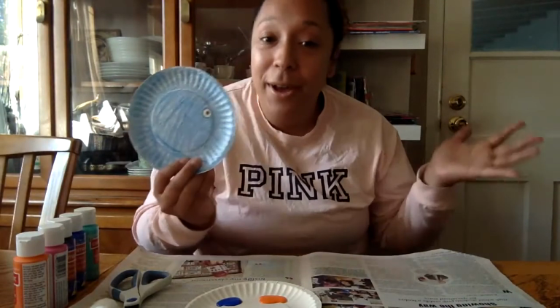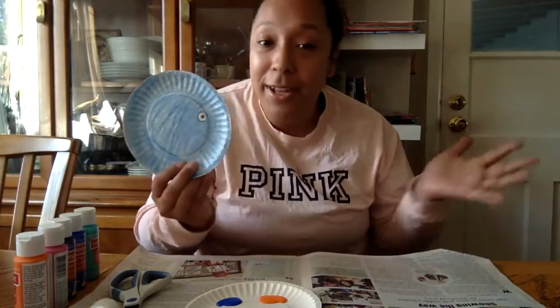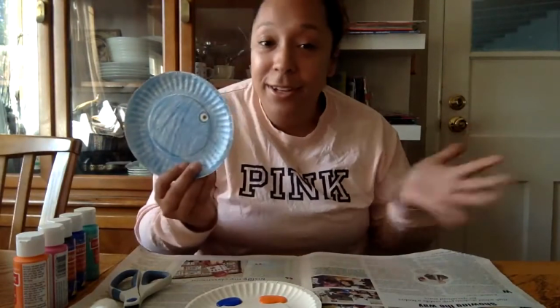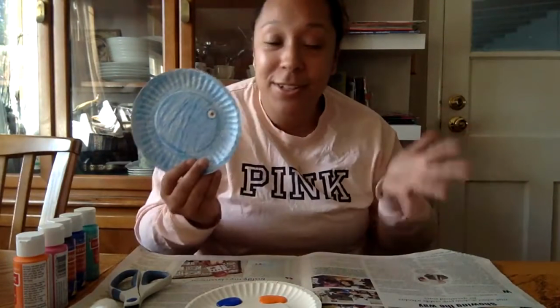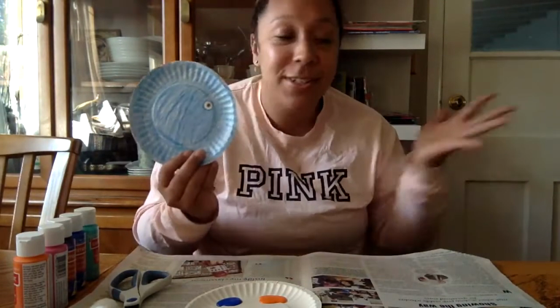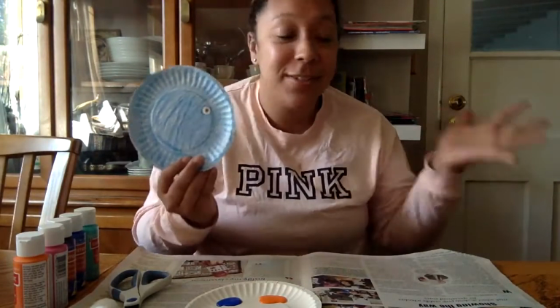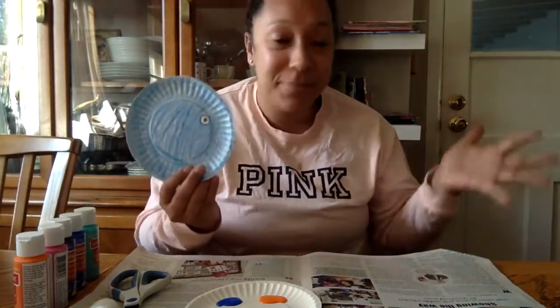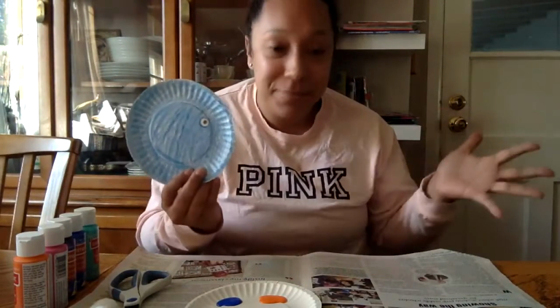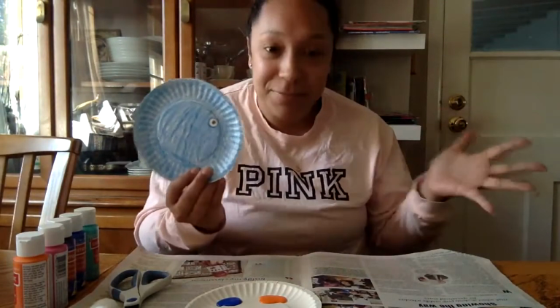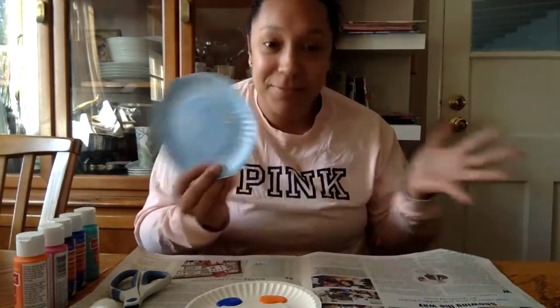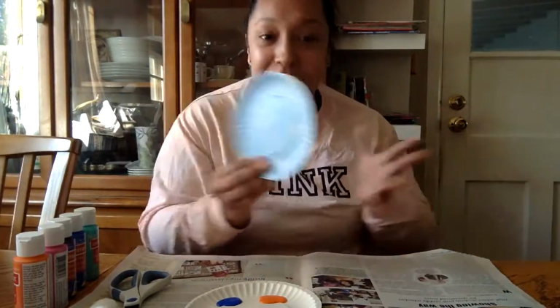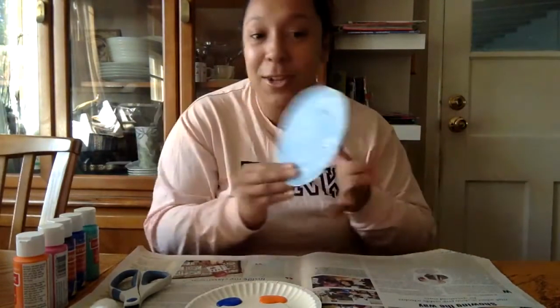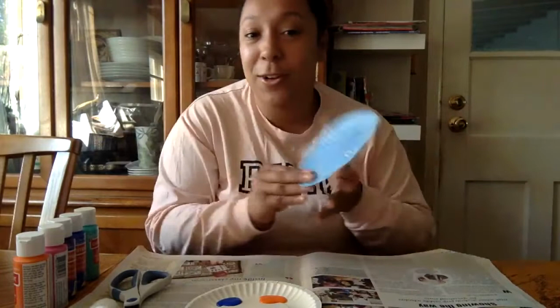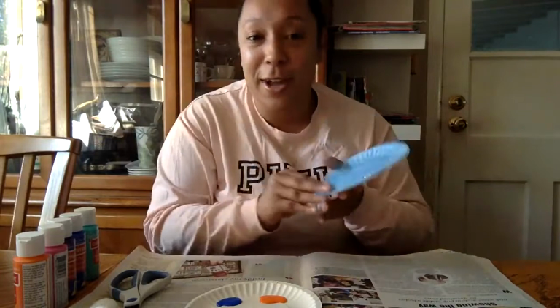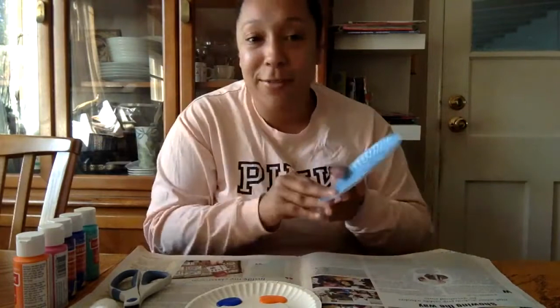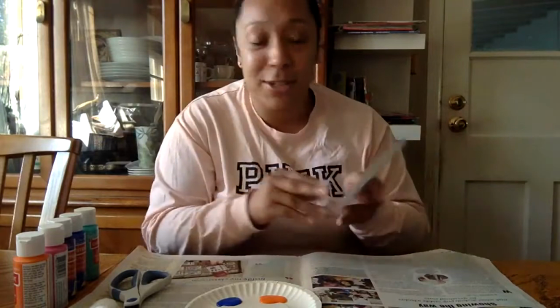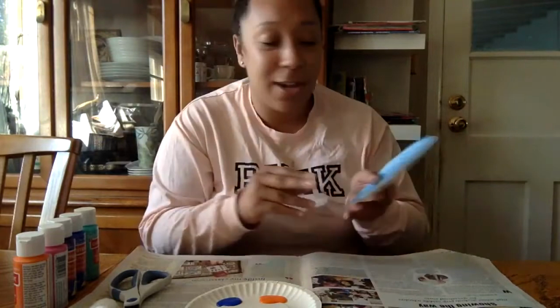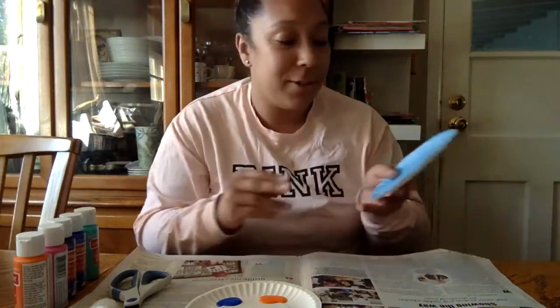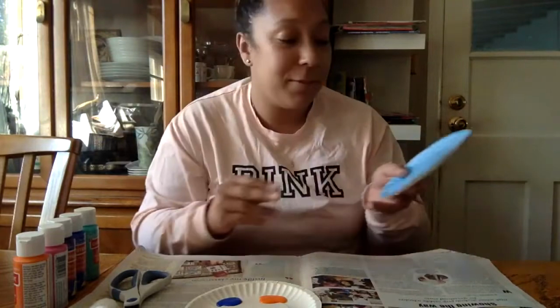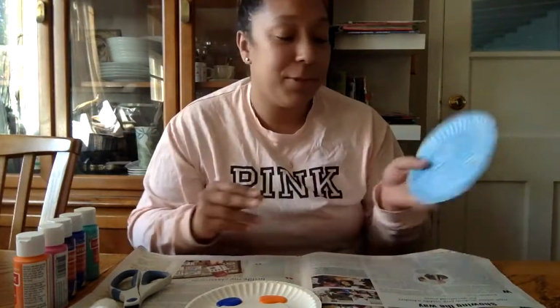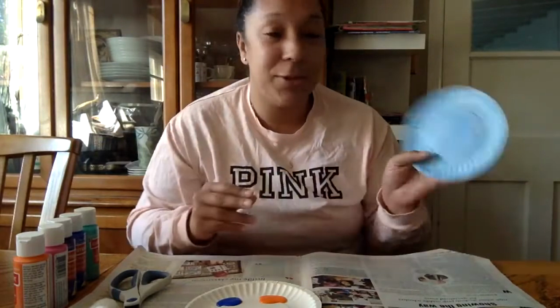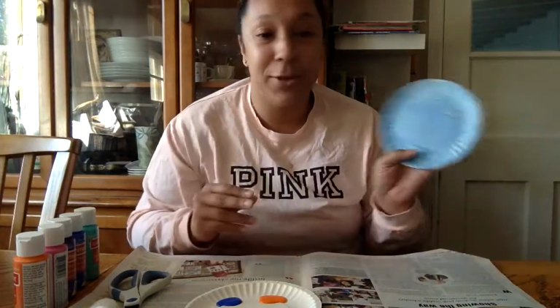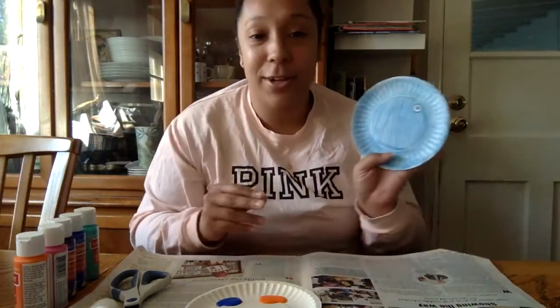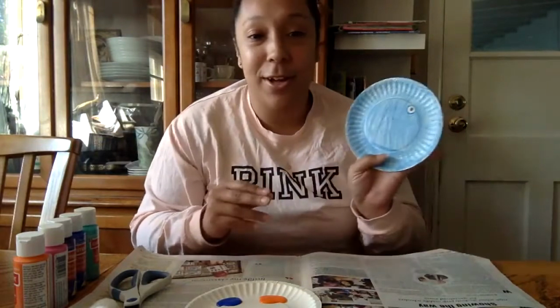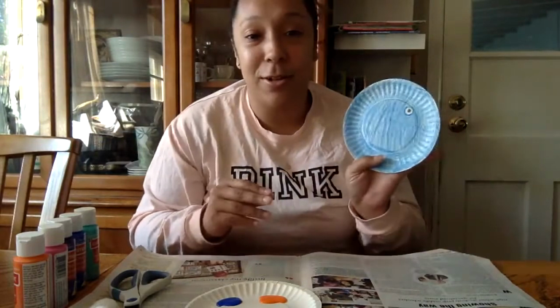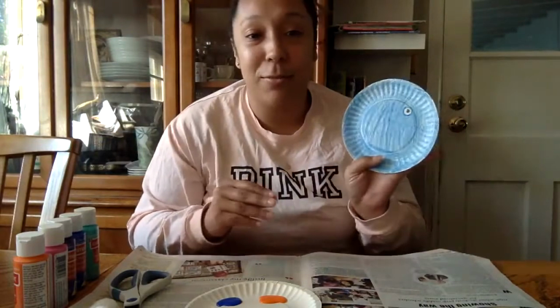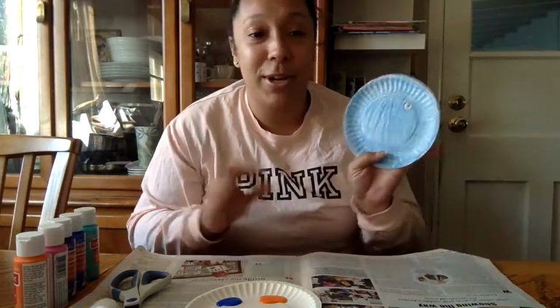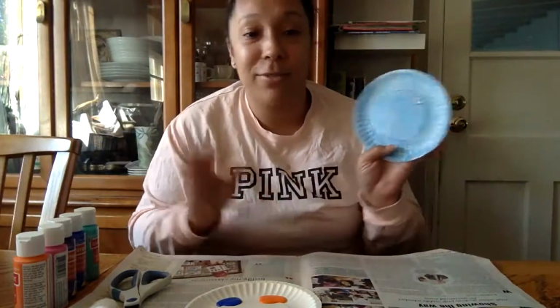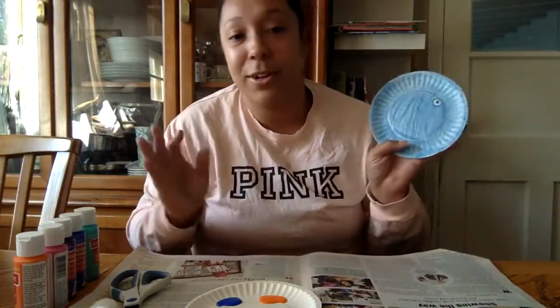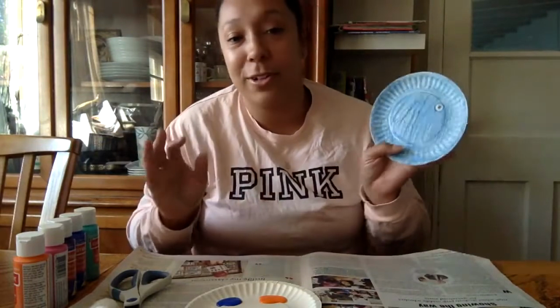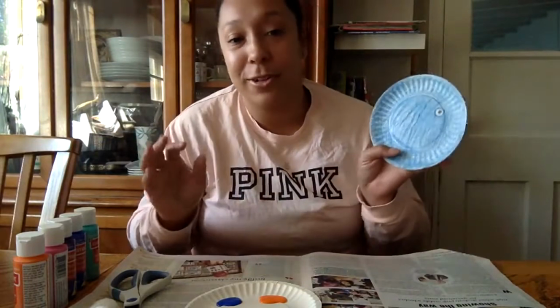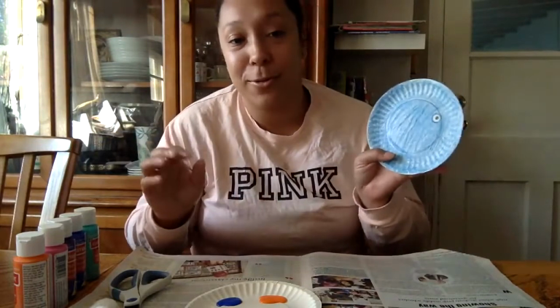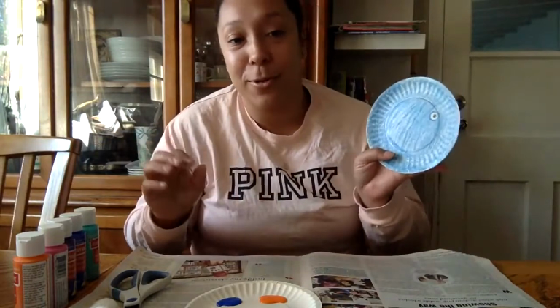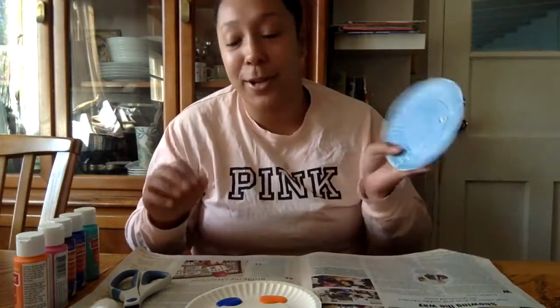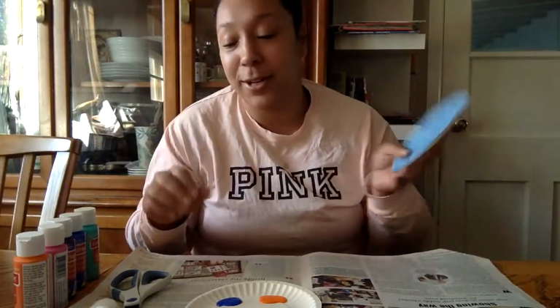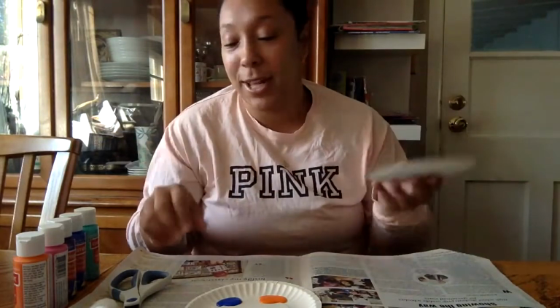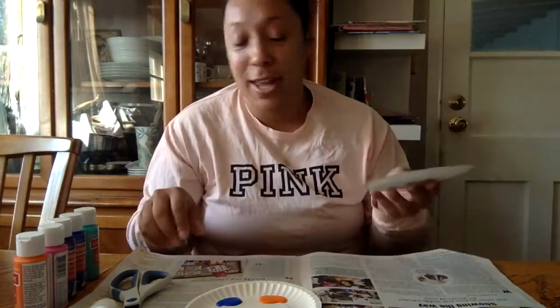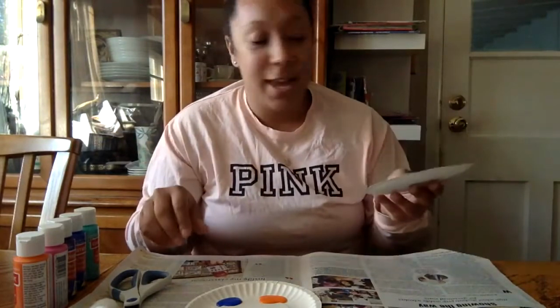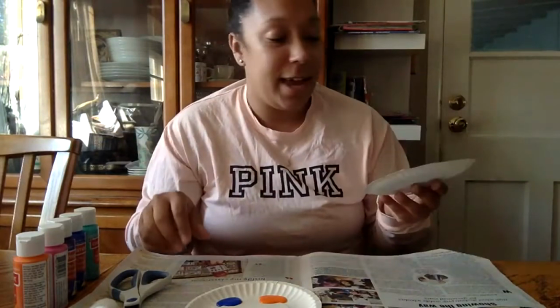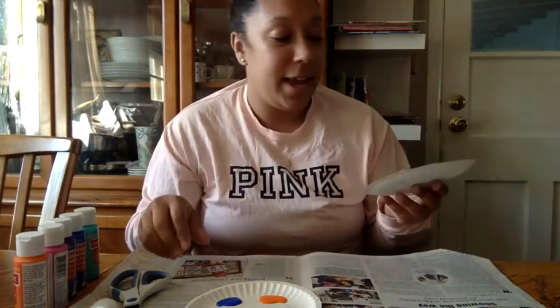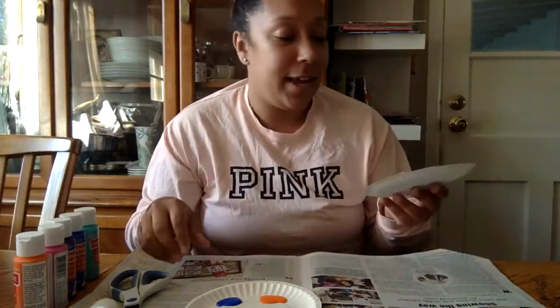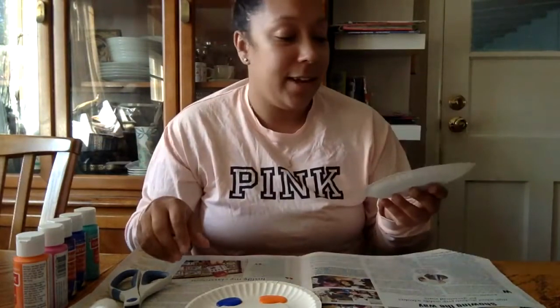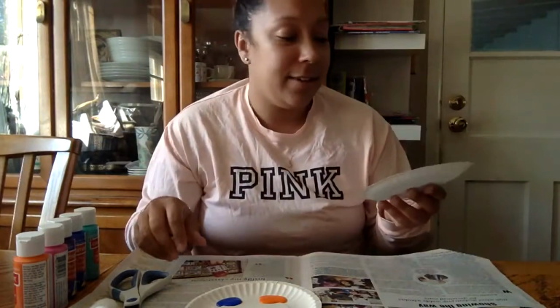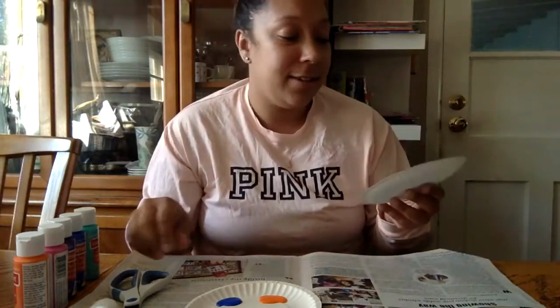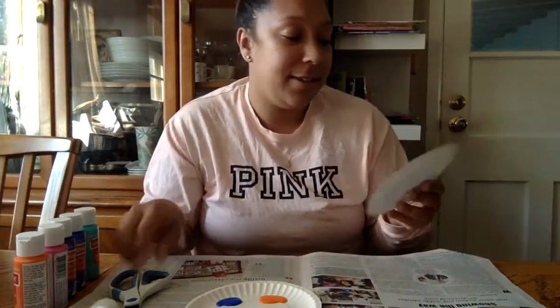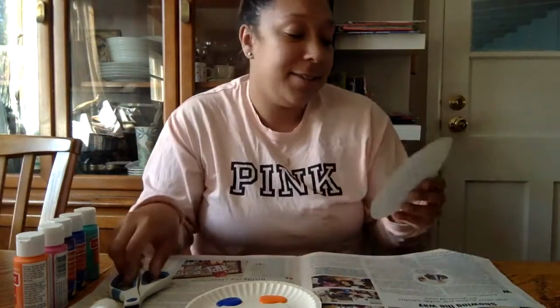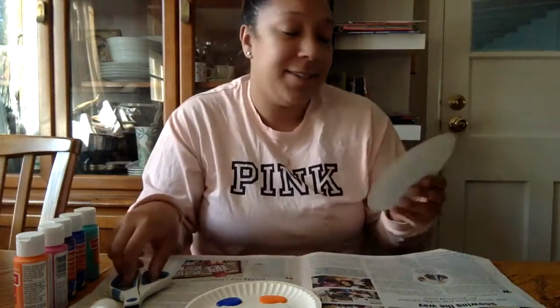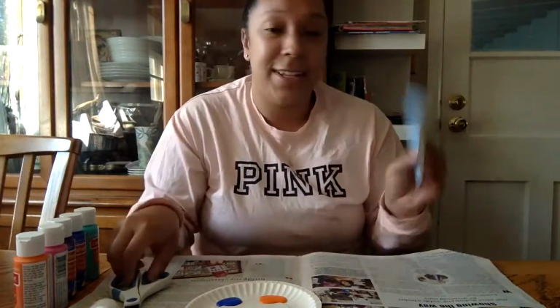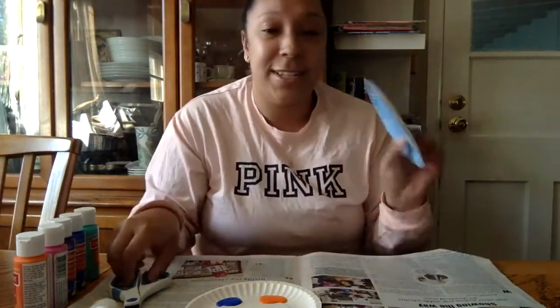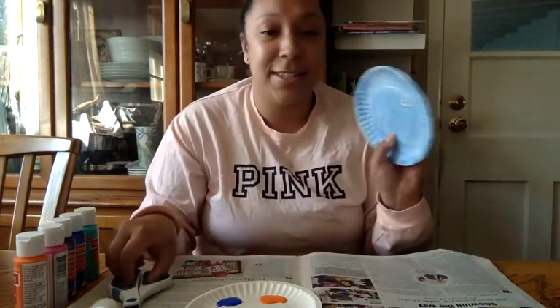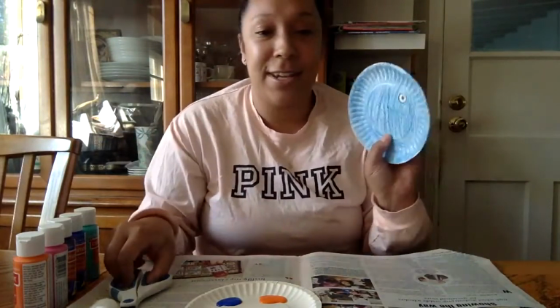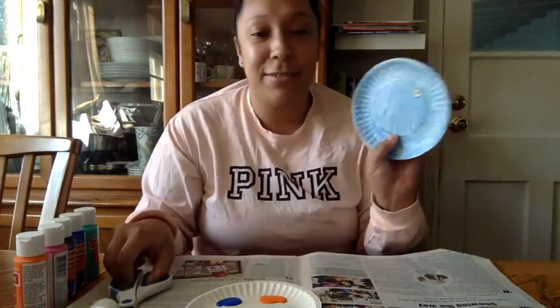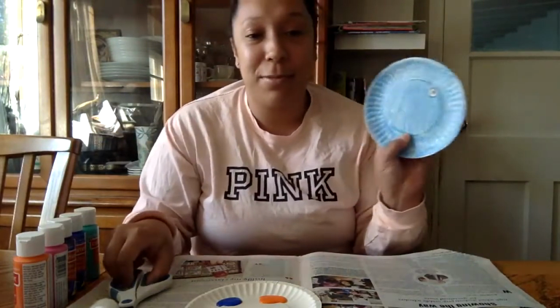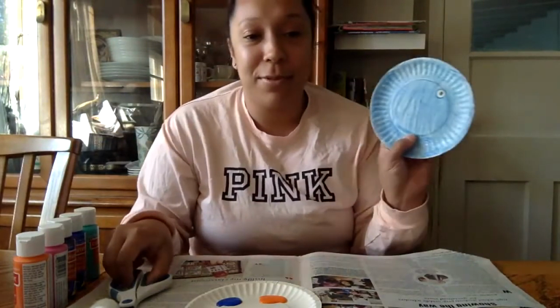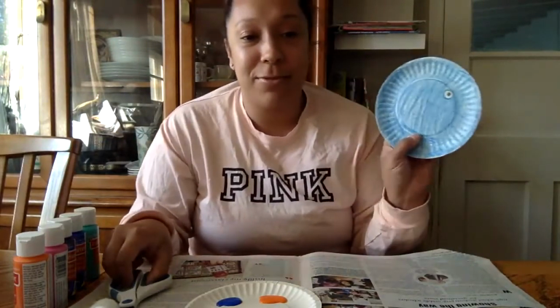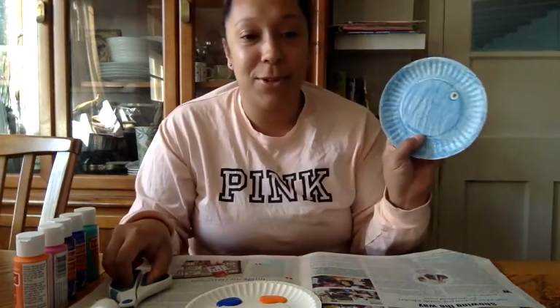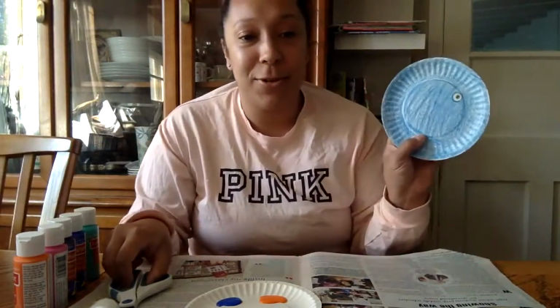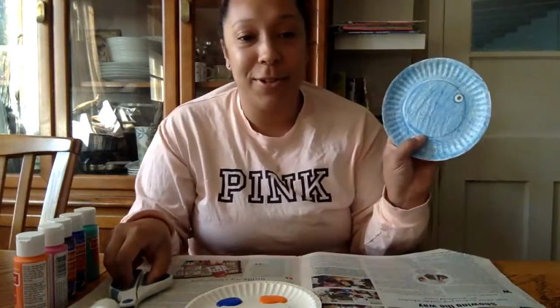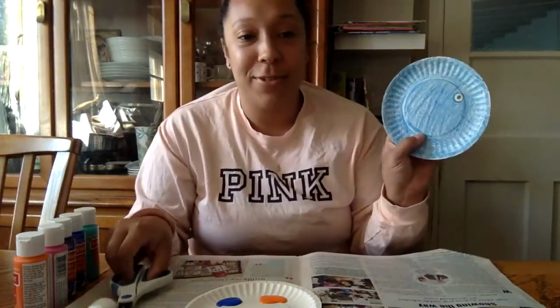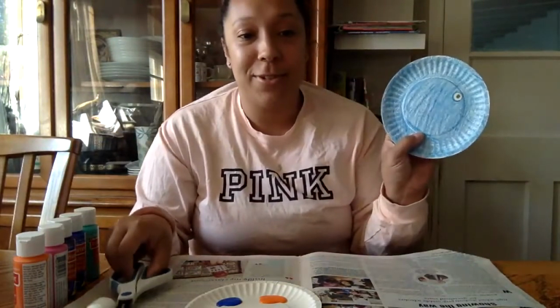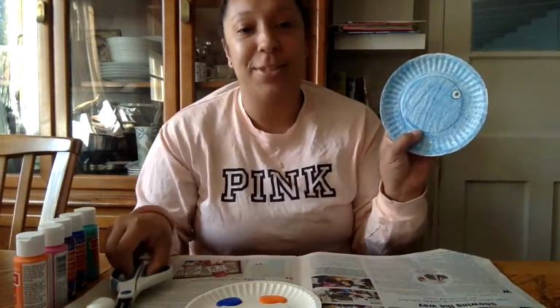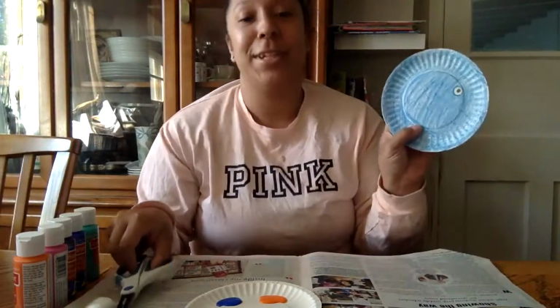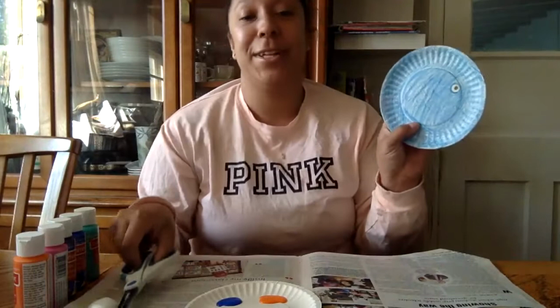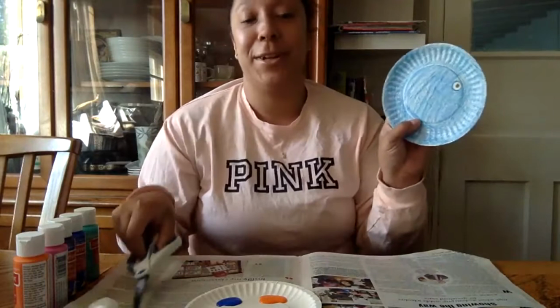But you don't have to color in blue — you can color in whatever color you want. And it doesn't have to be totally filled in either.